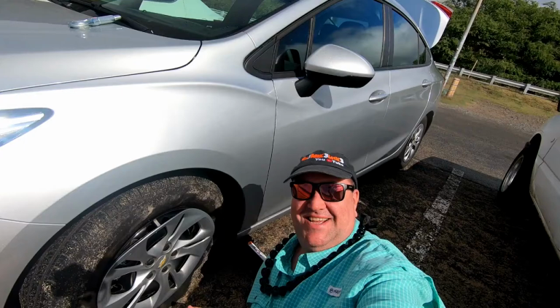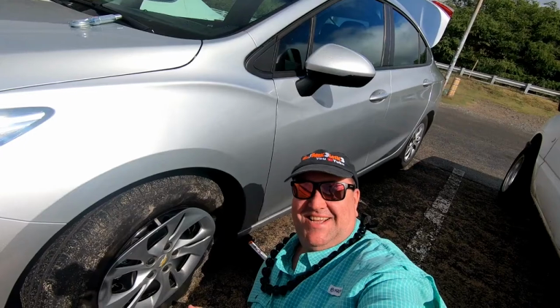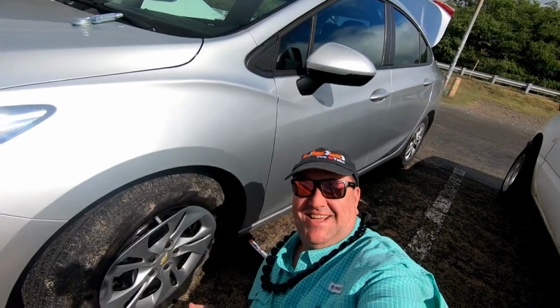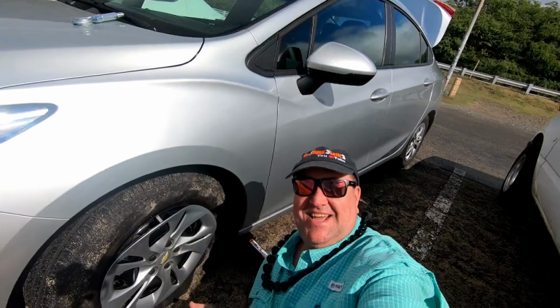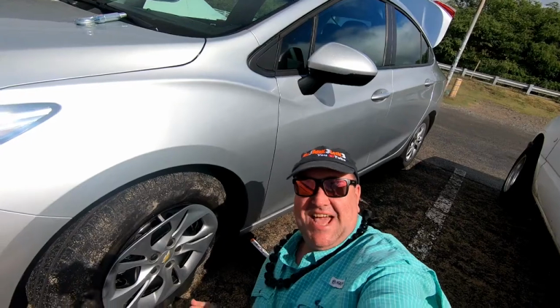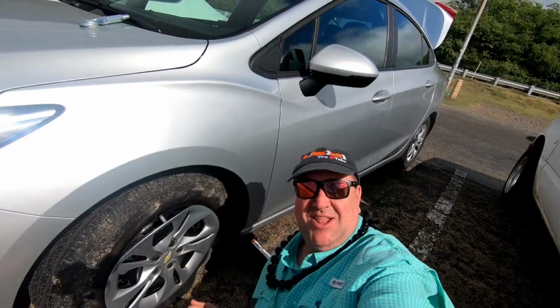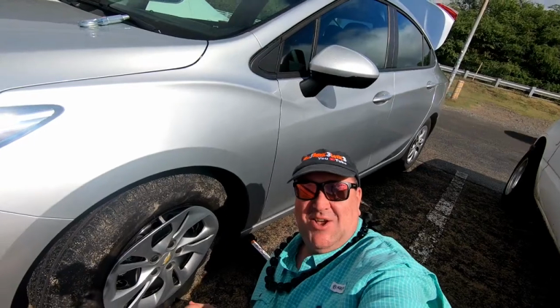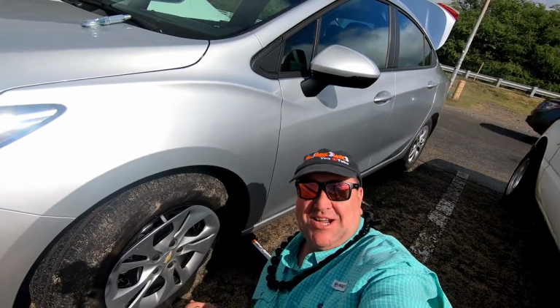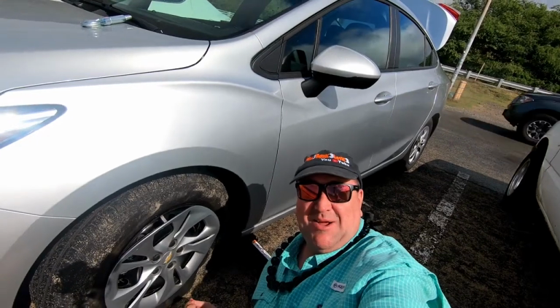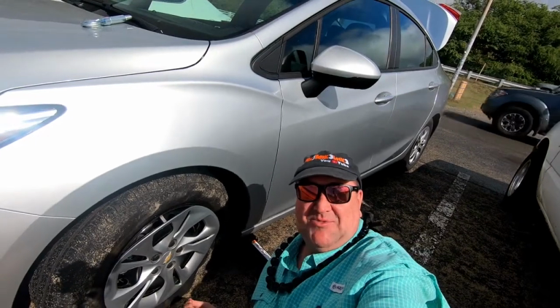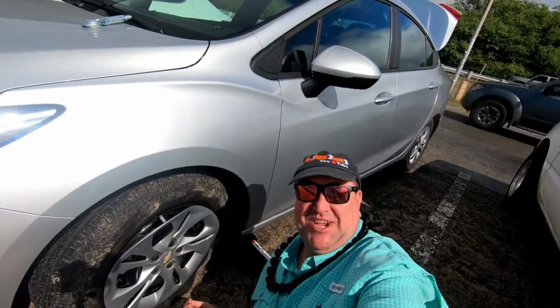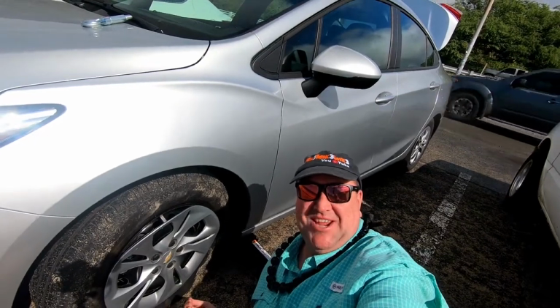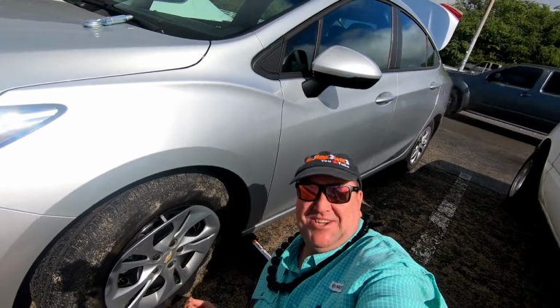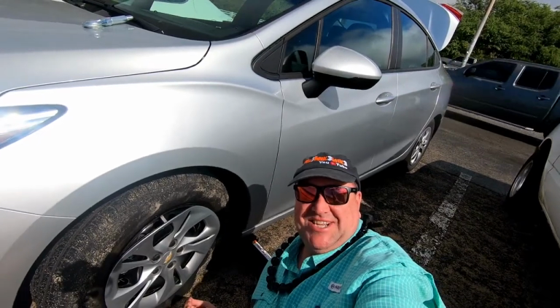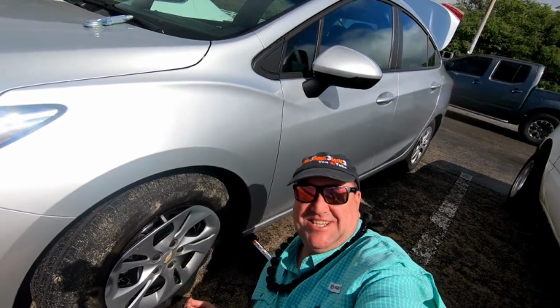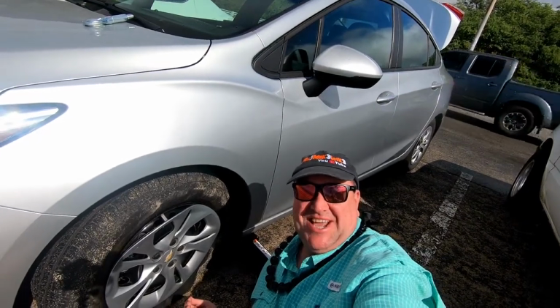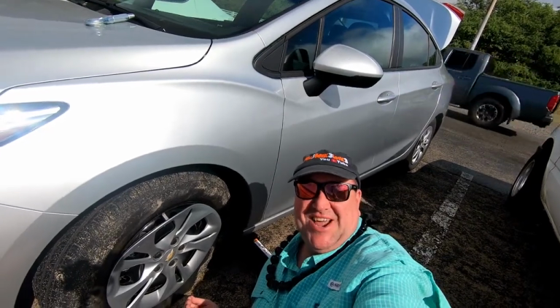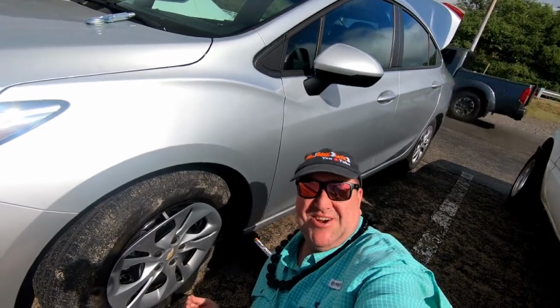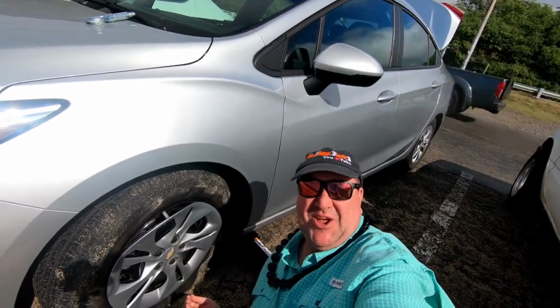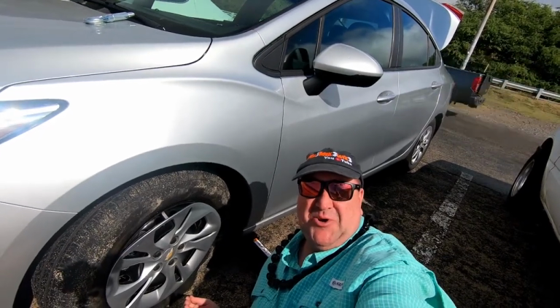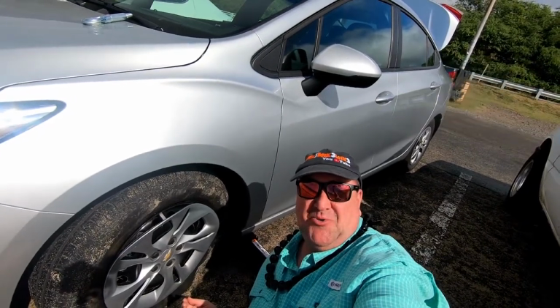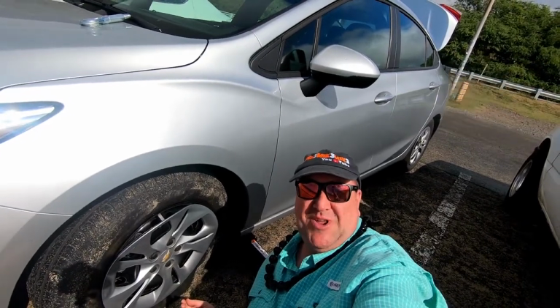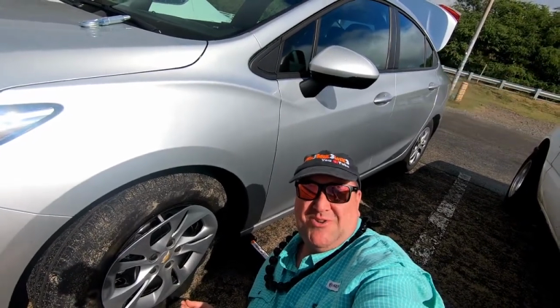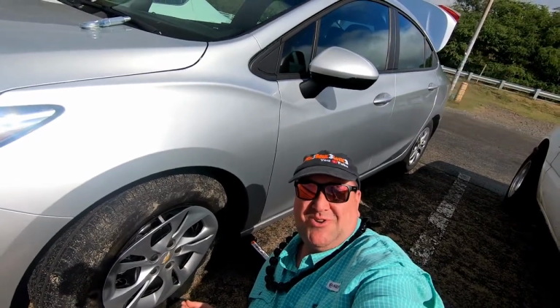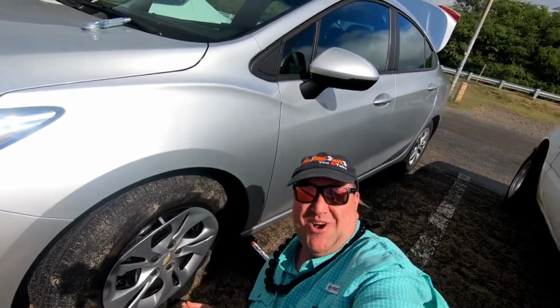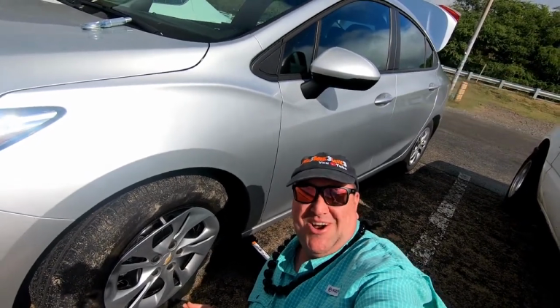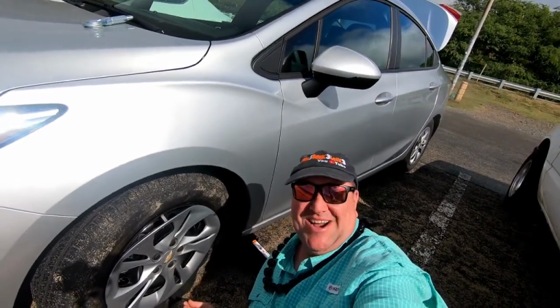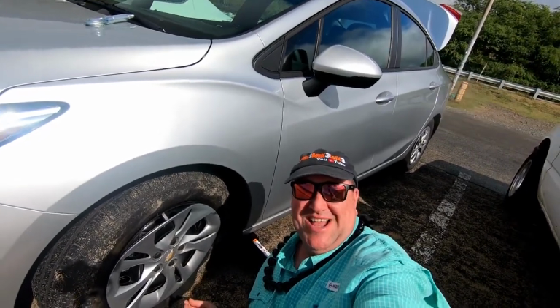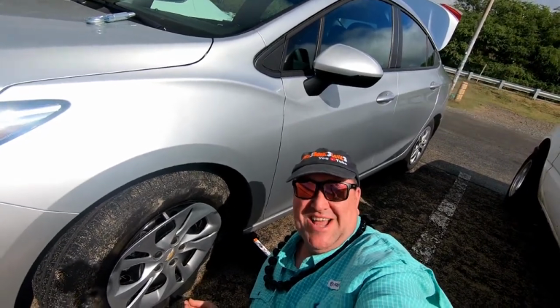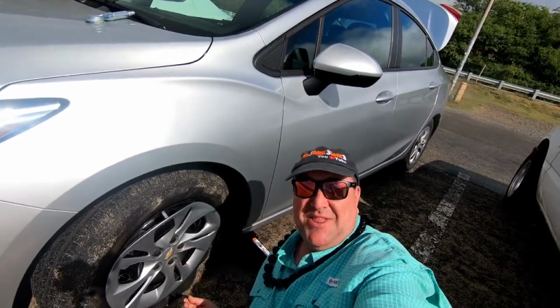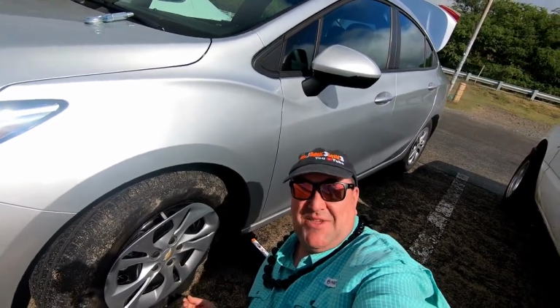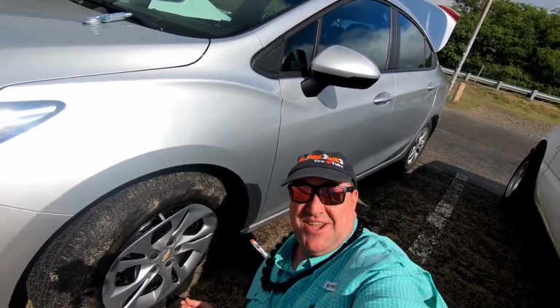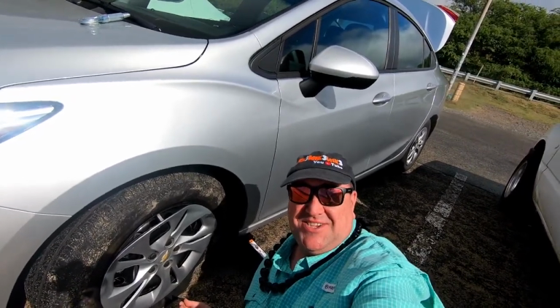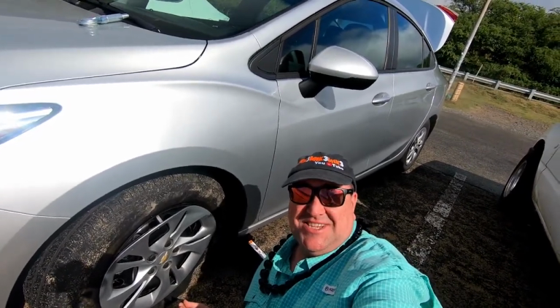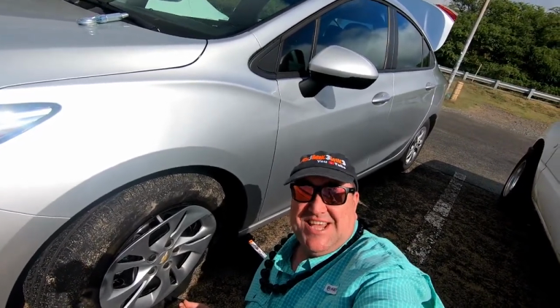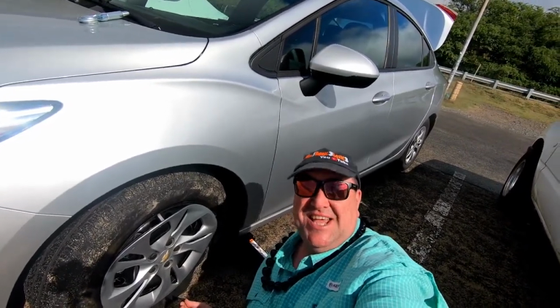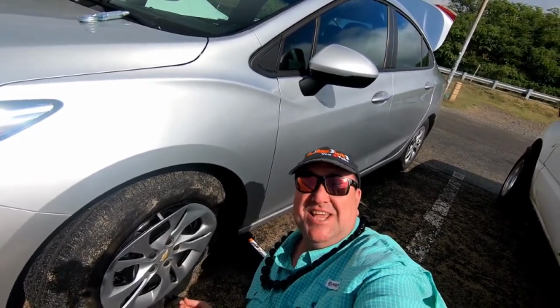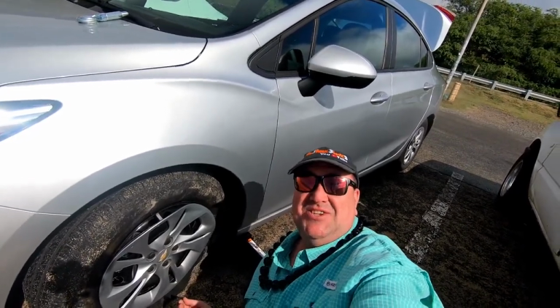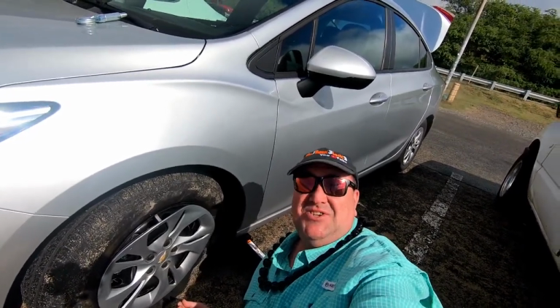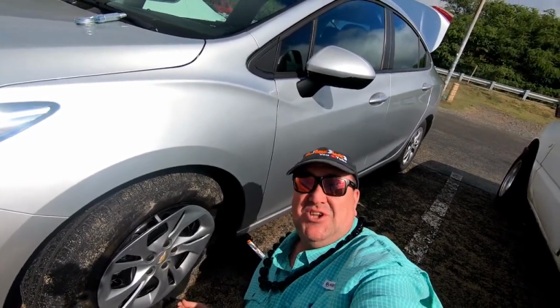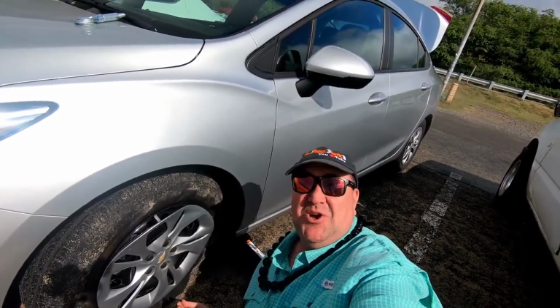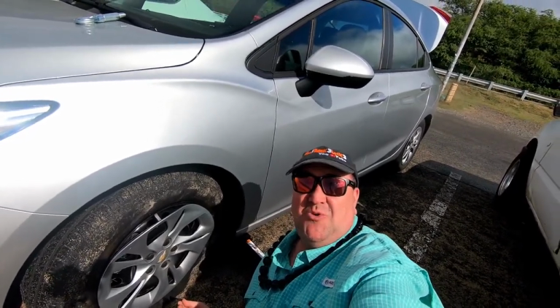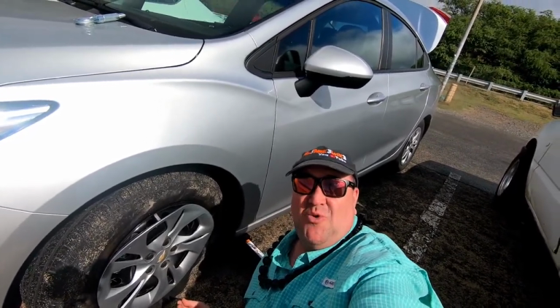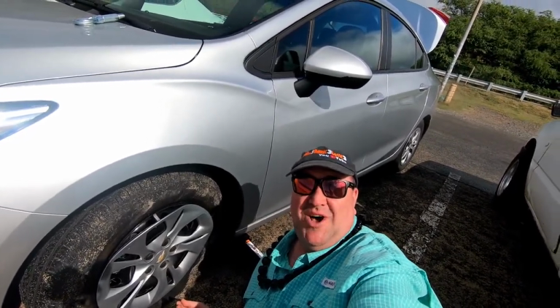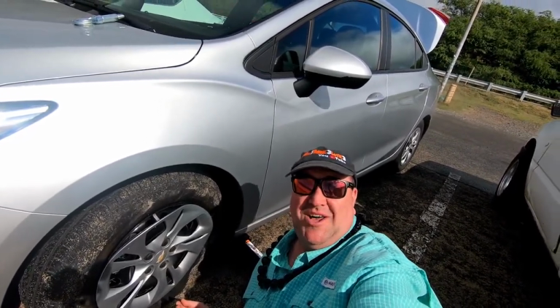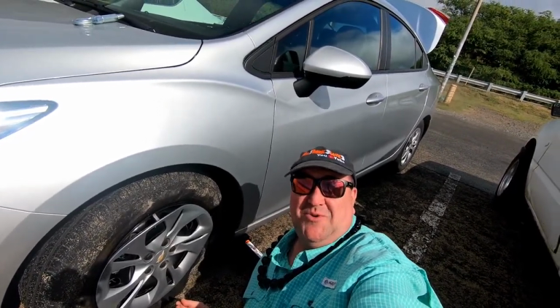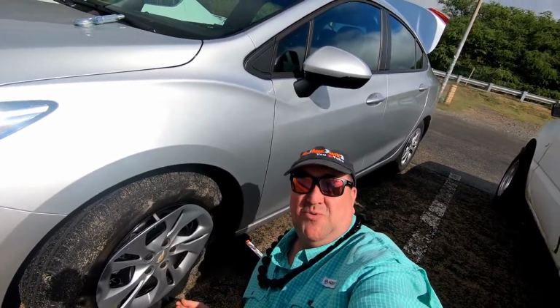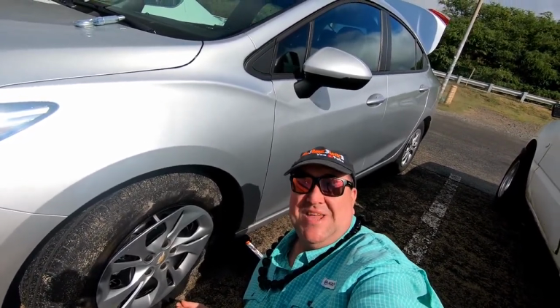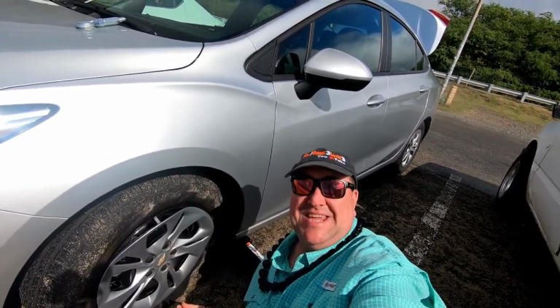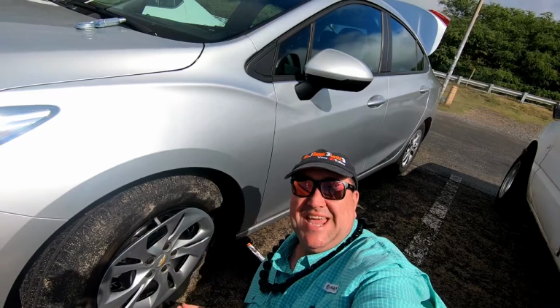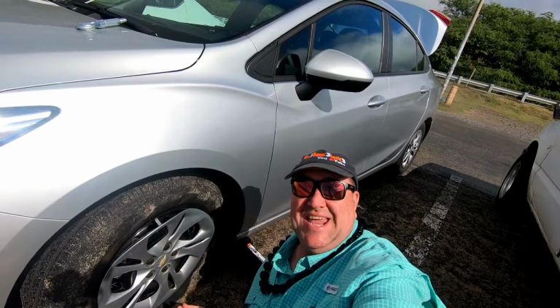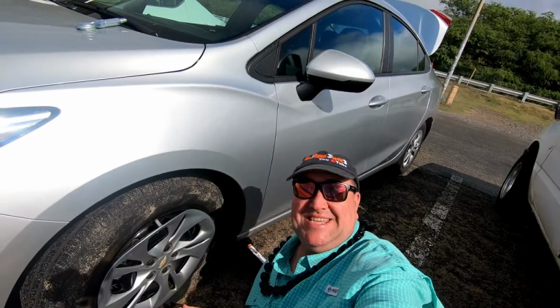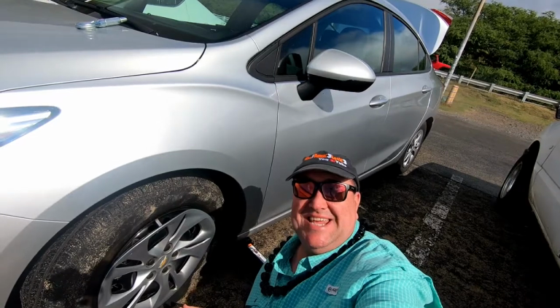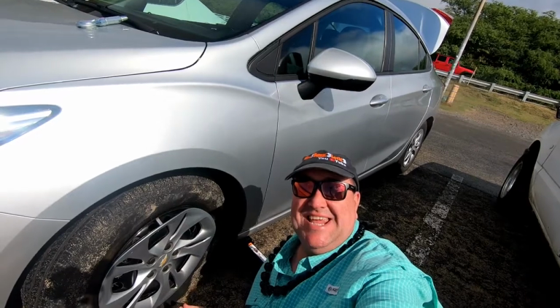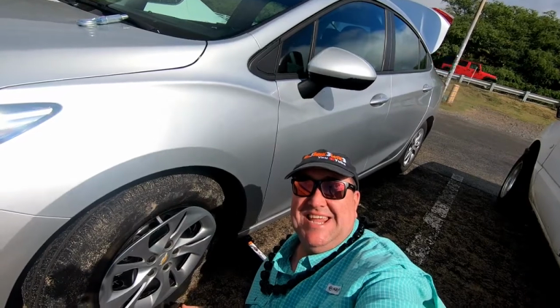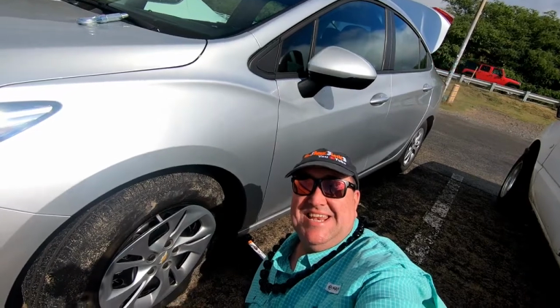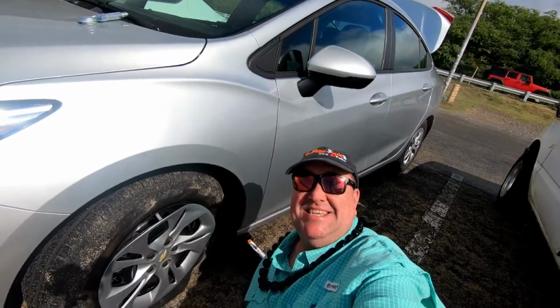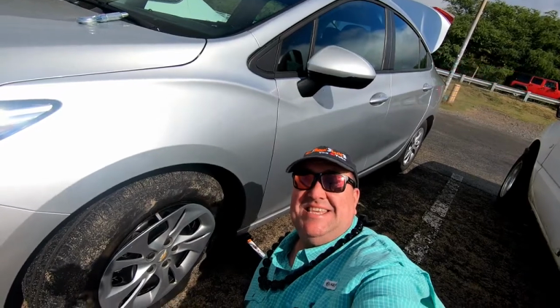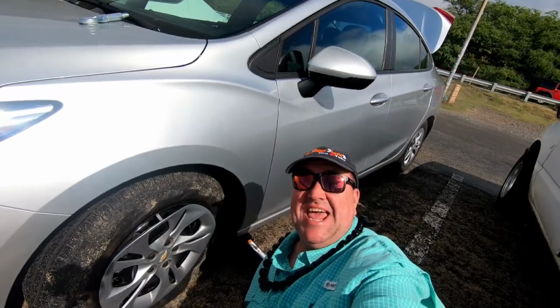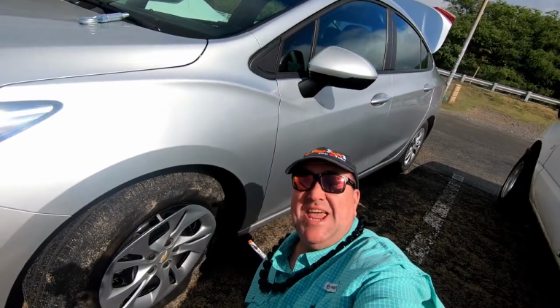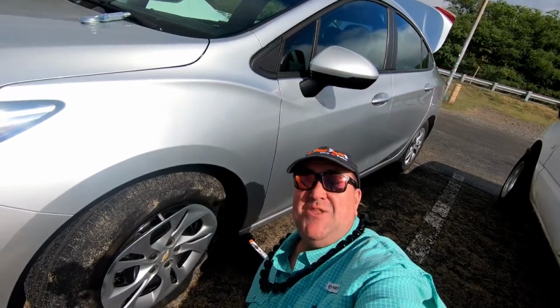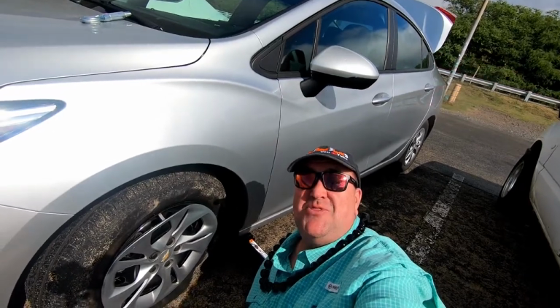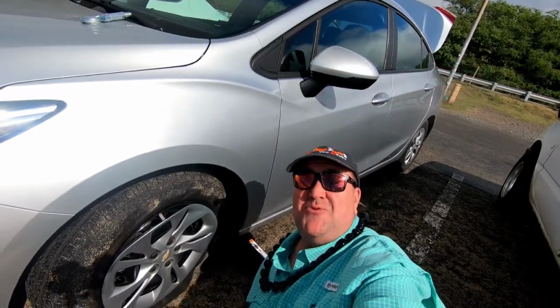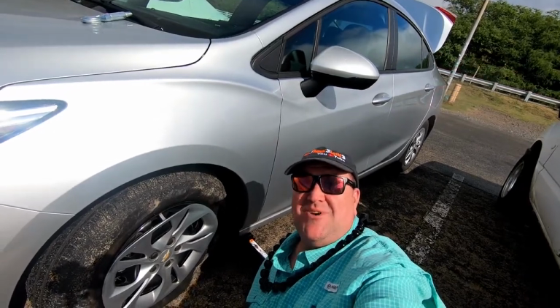Hey look, I'm changing a tire on a rental car. This is year one, week 18, day three.